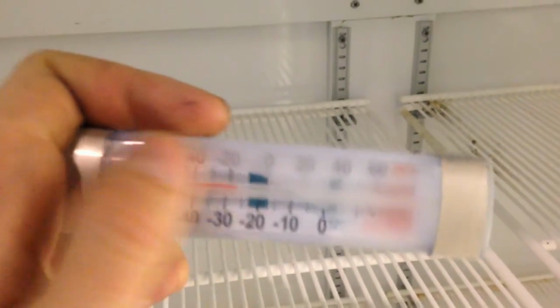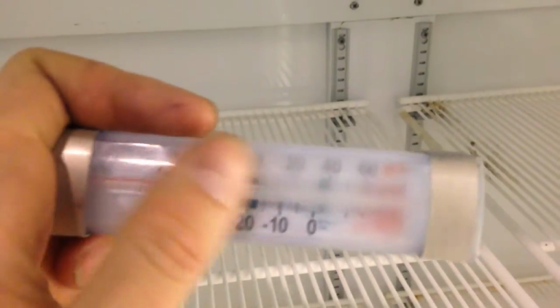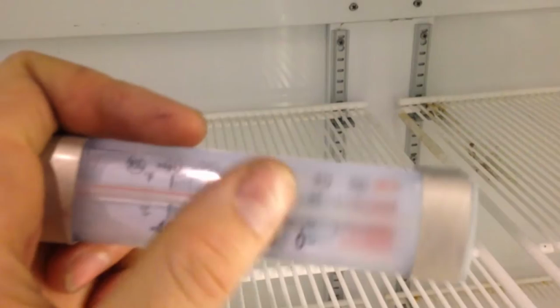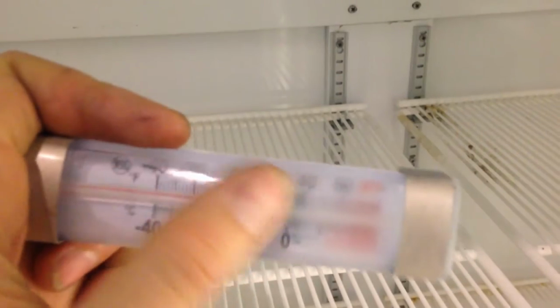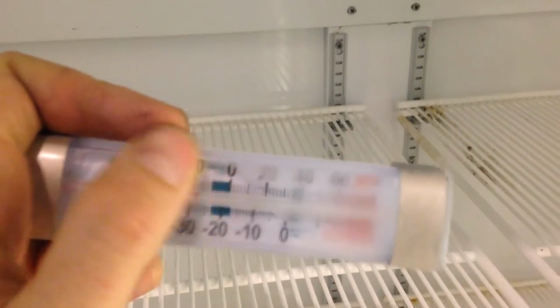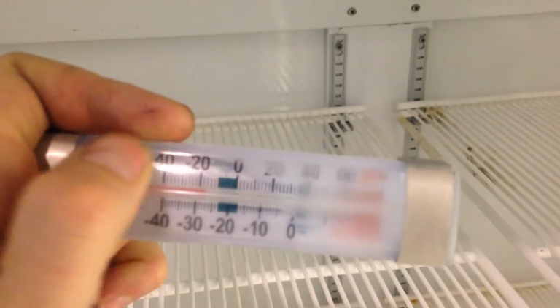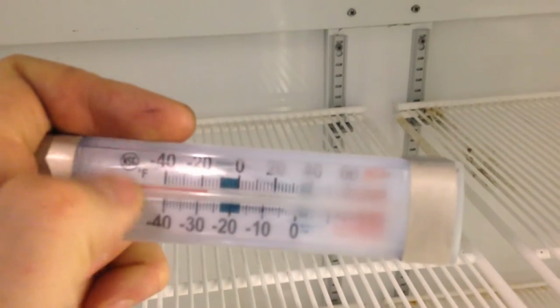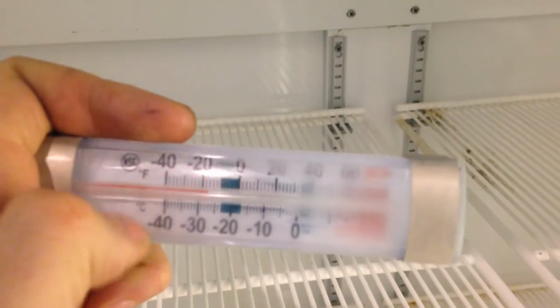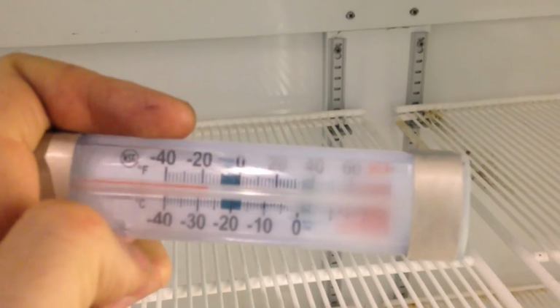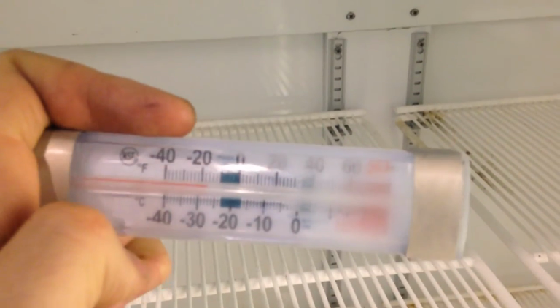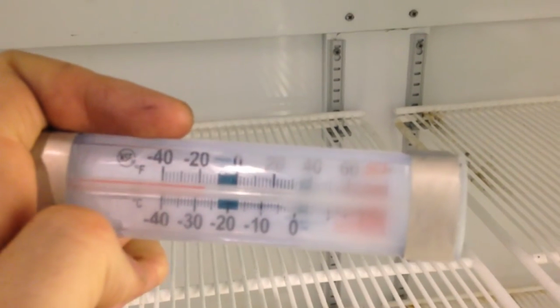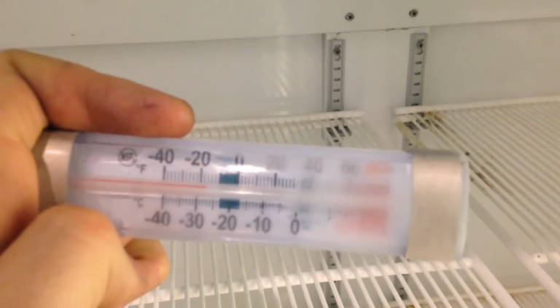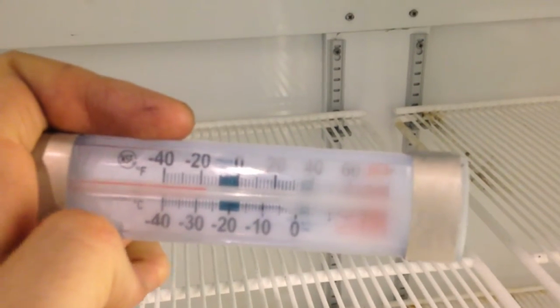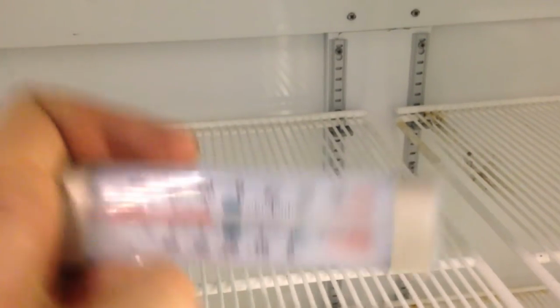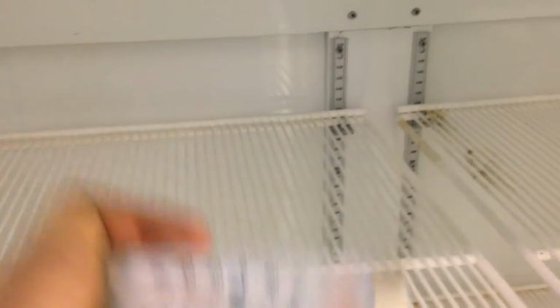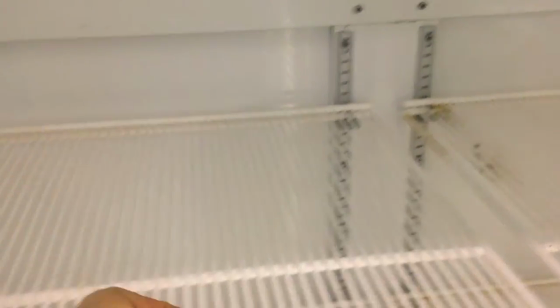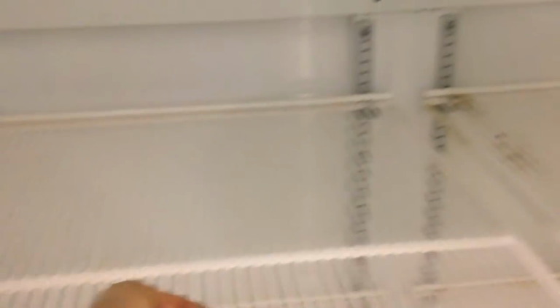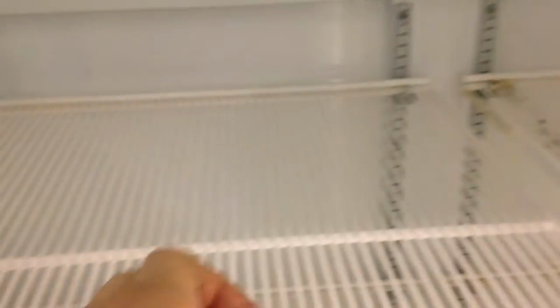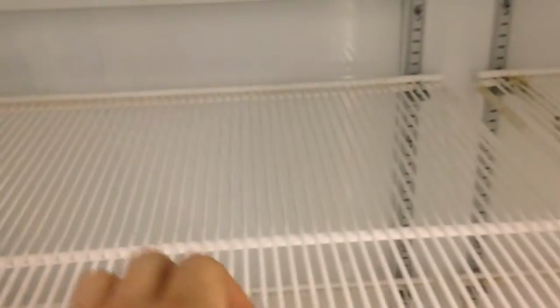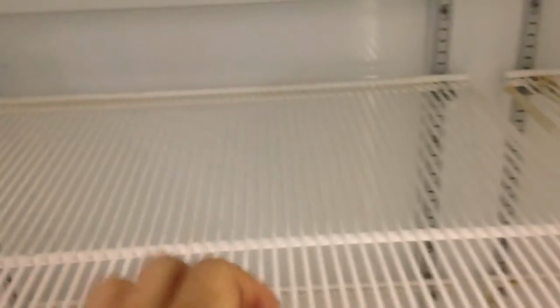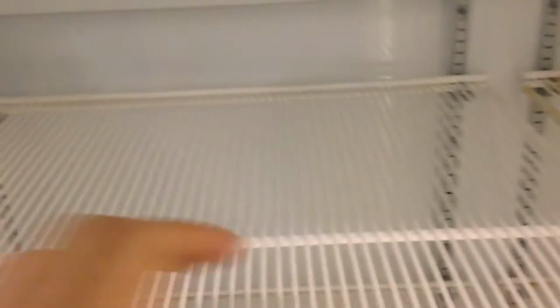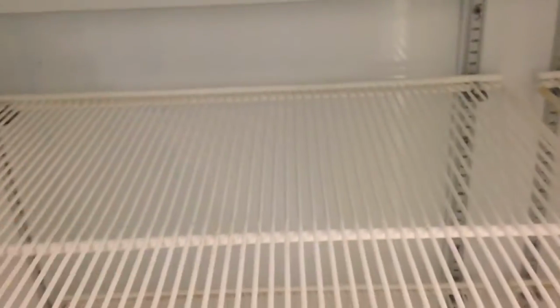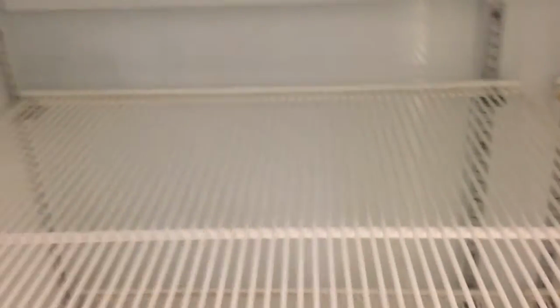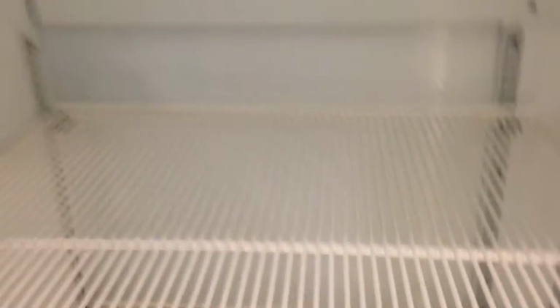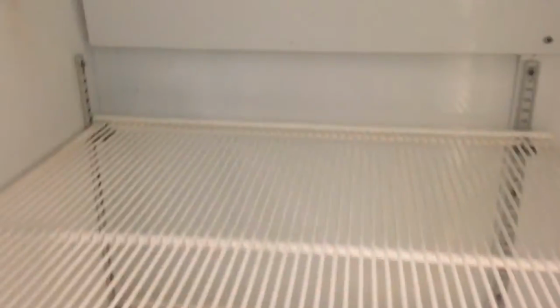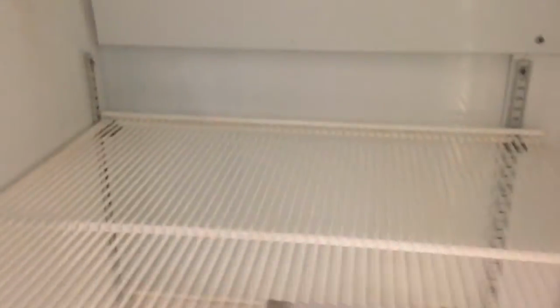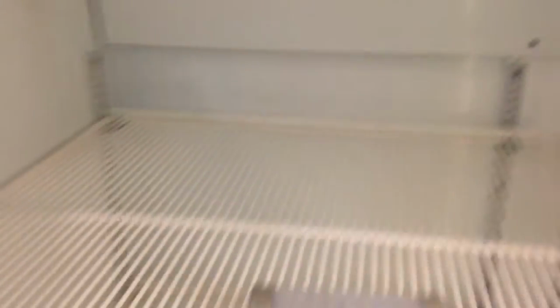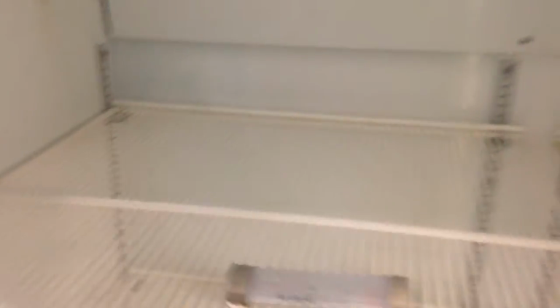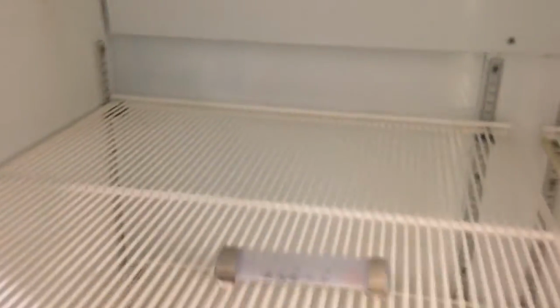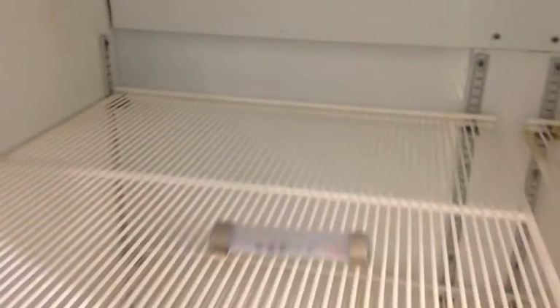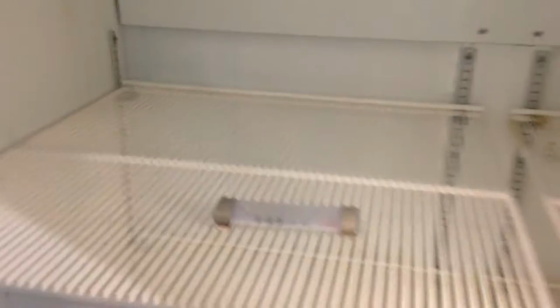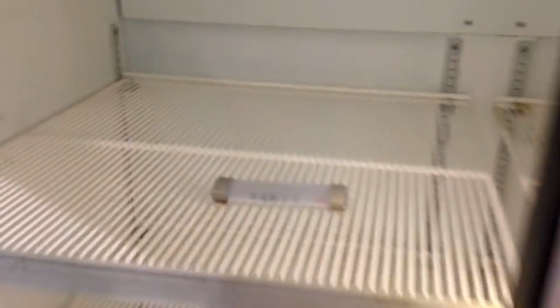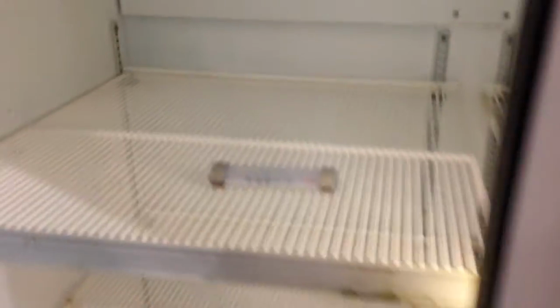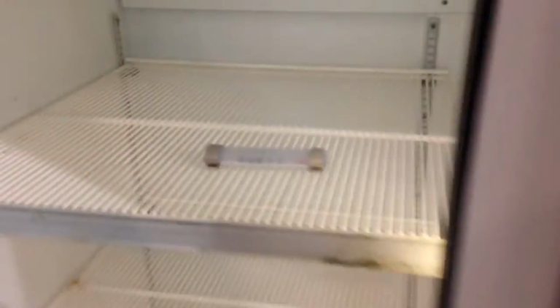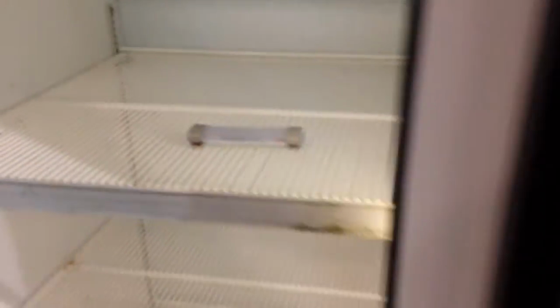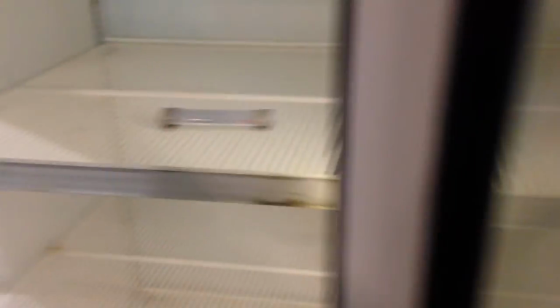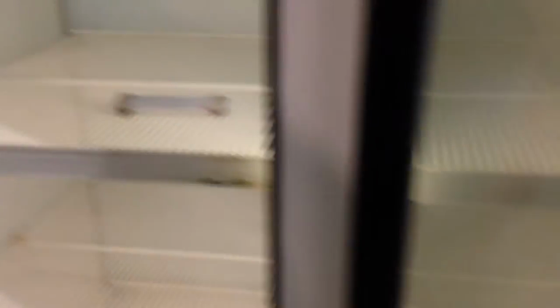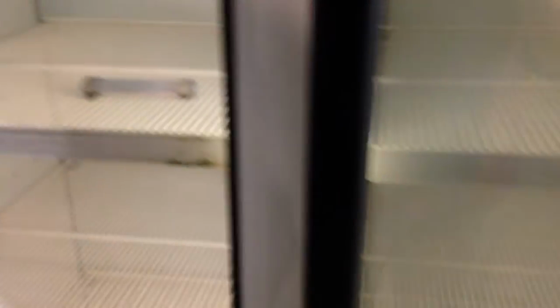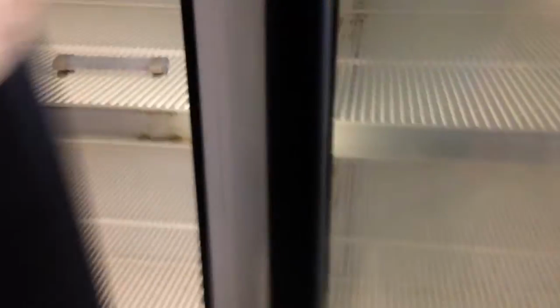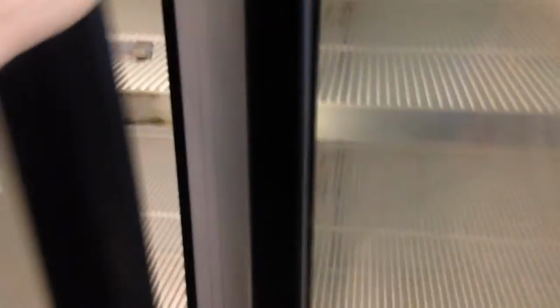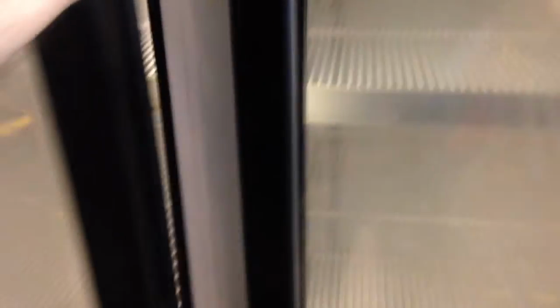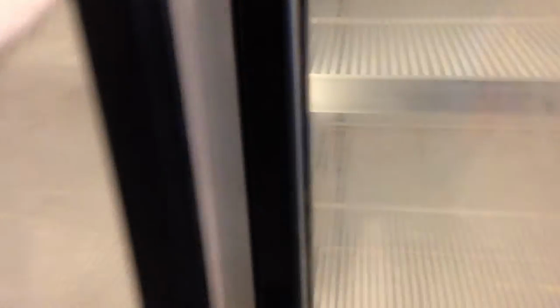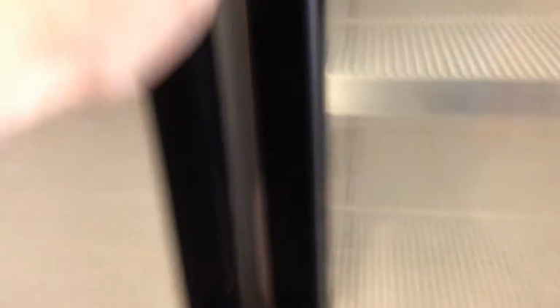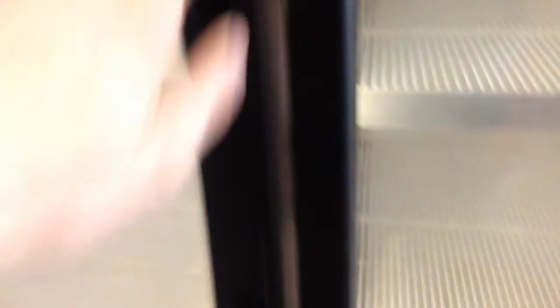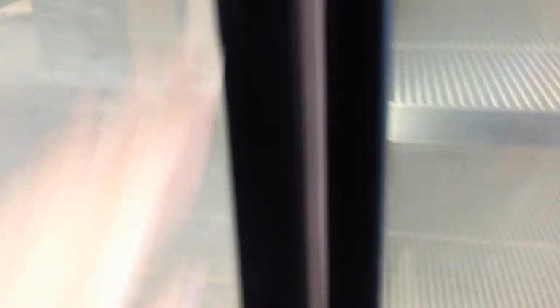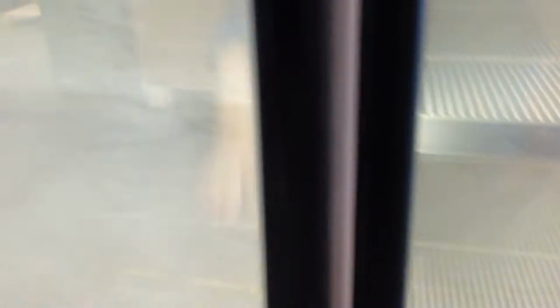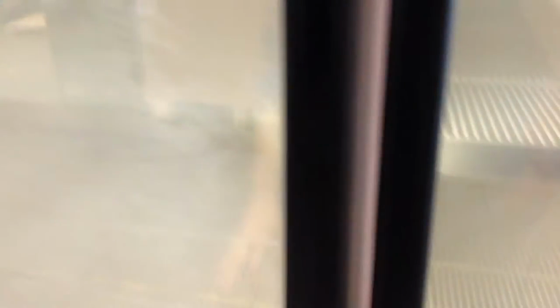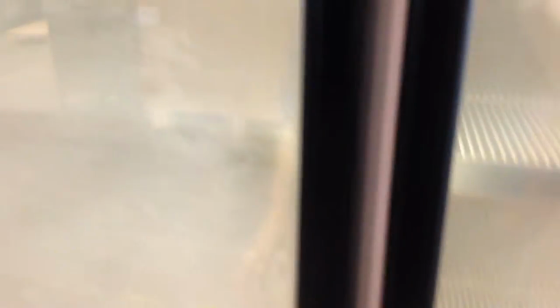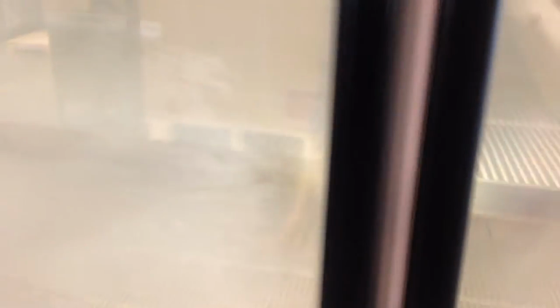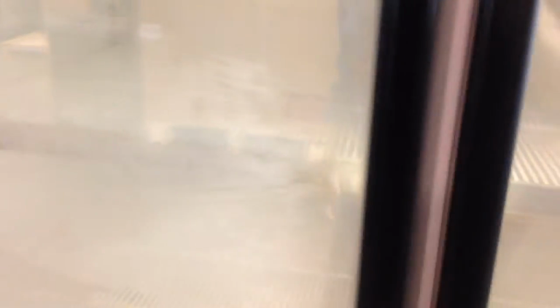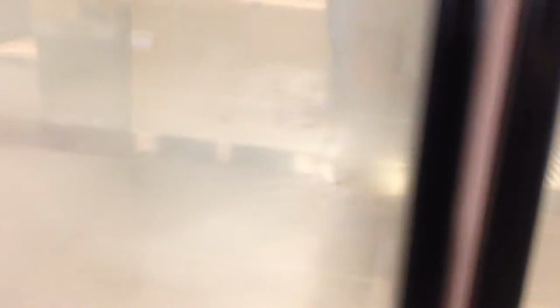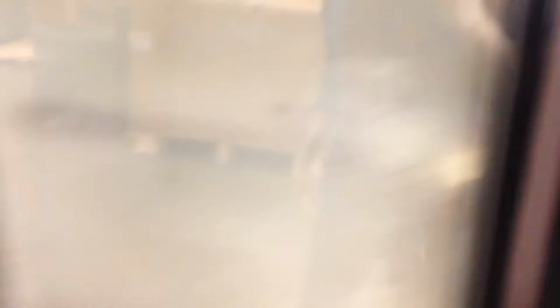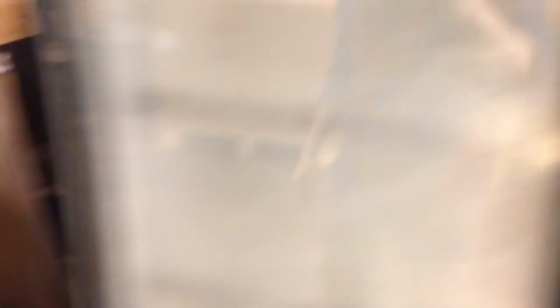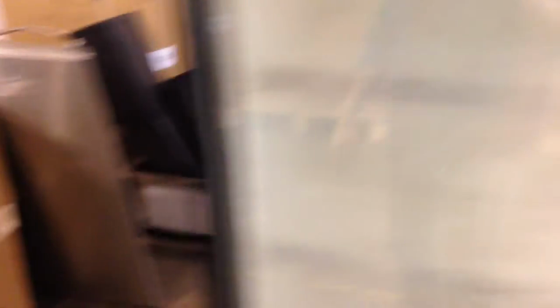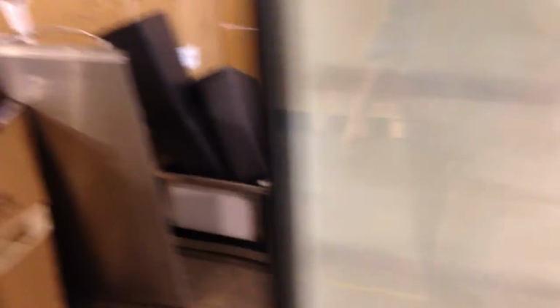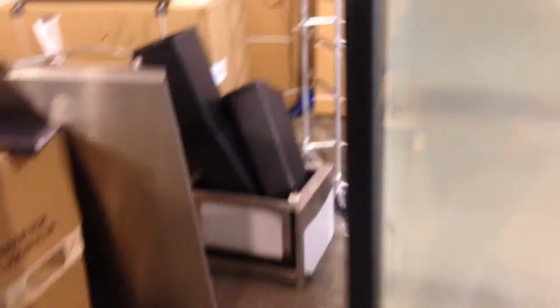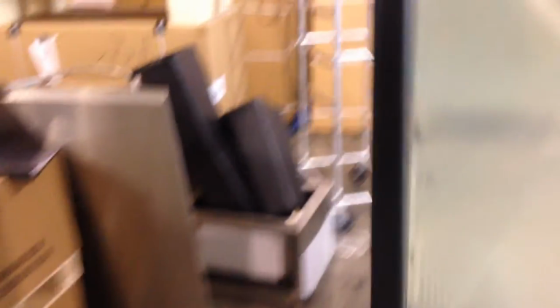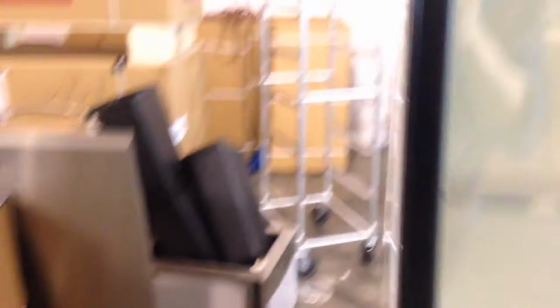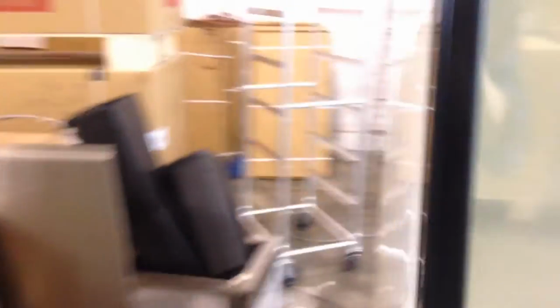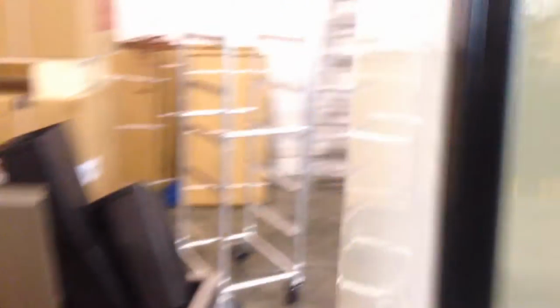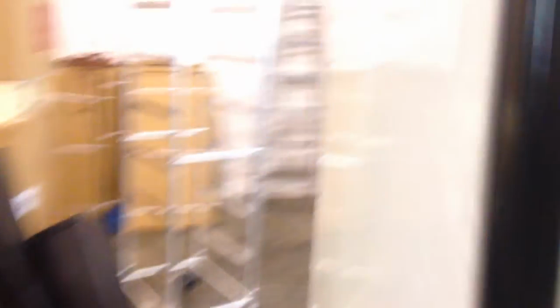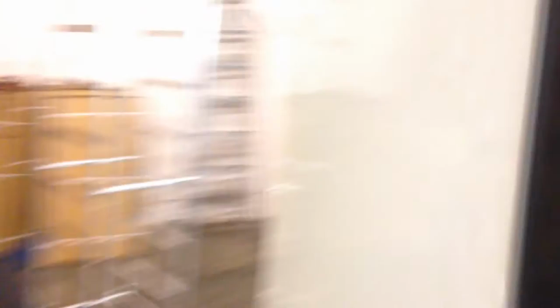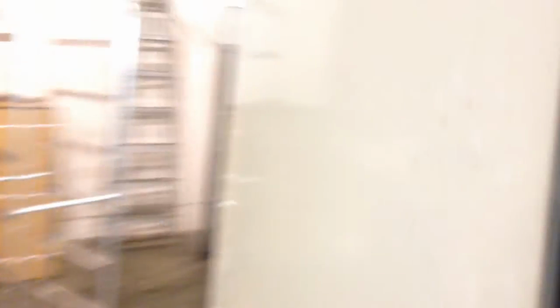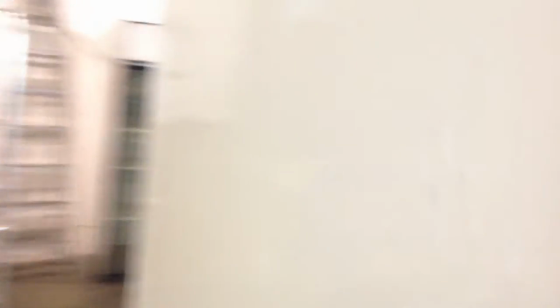It's holding at minus 18 right now, but it cycles, of course, and it's empty, so it's minus 25.